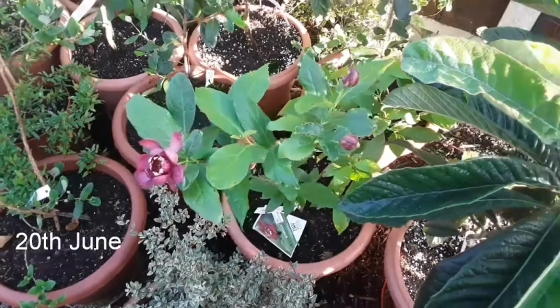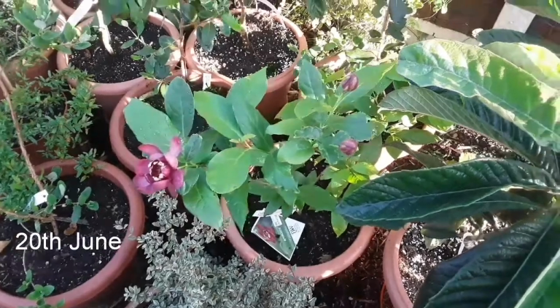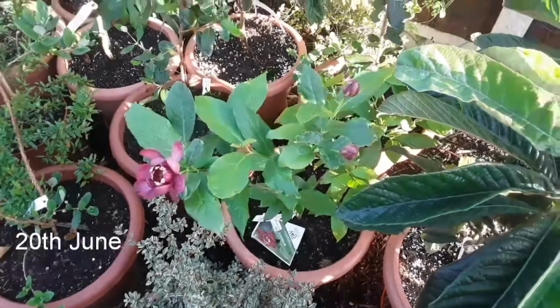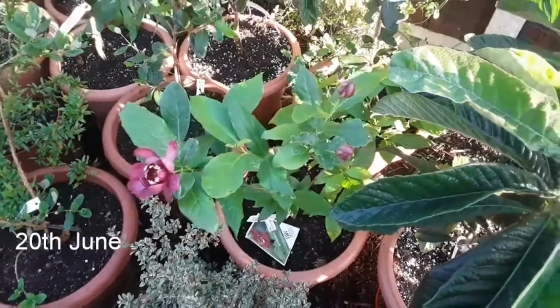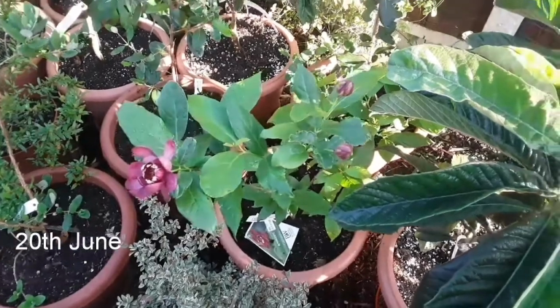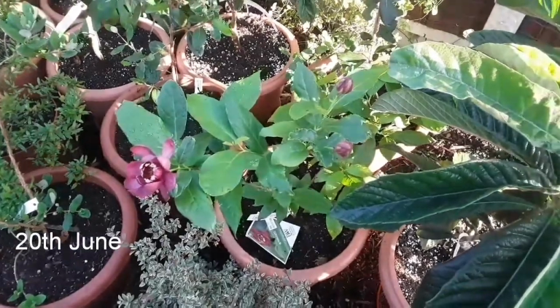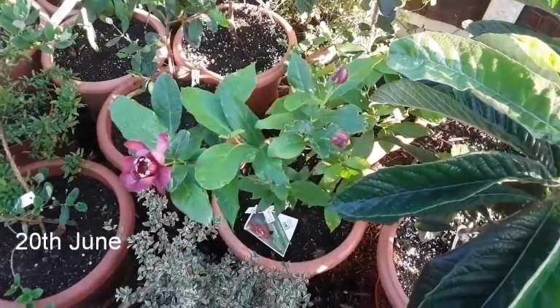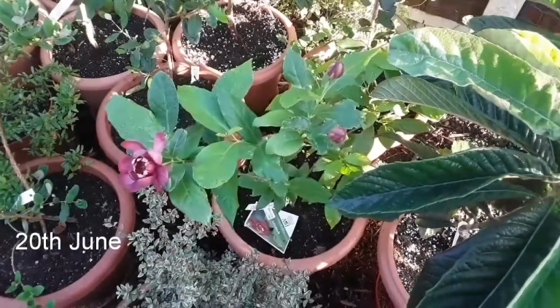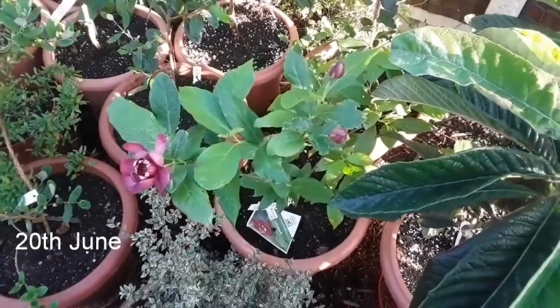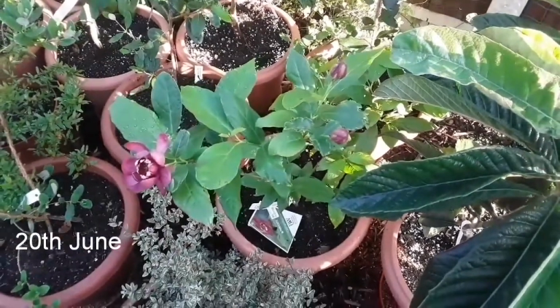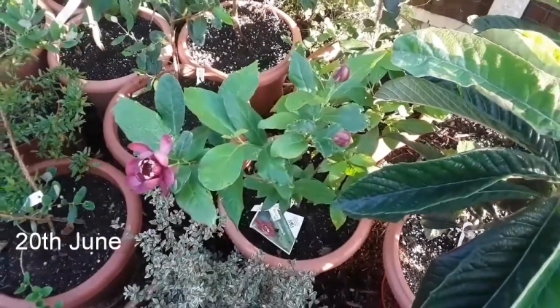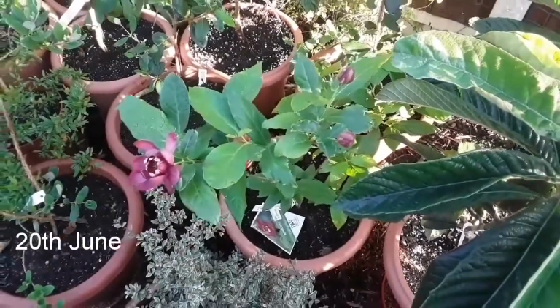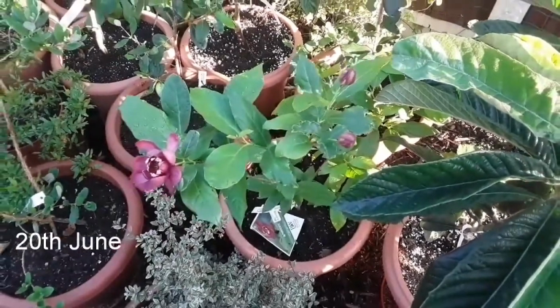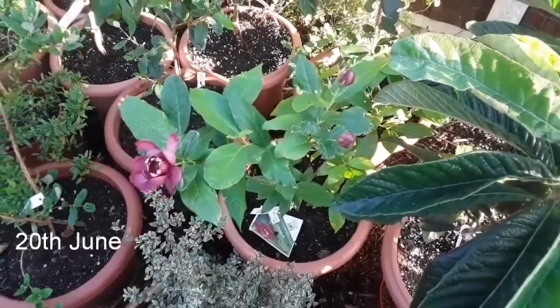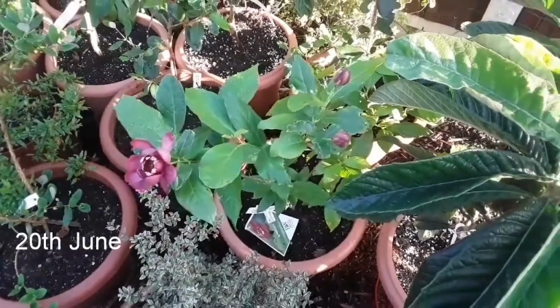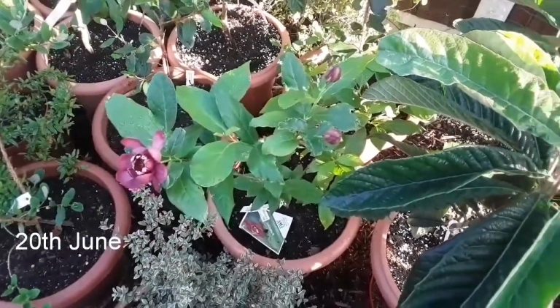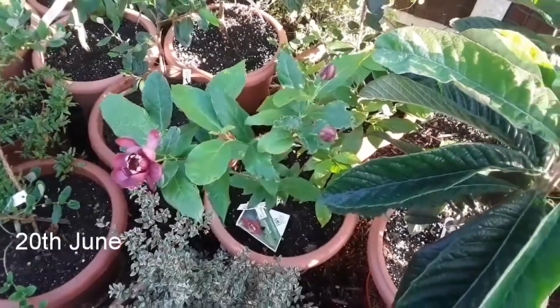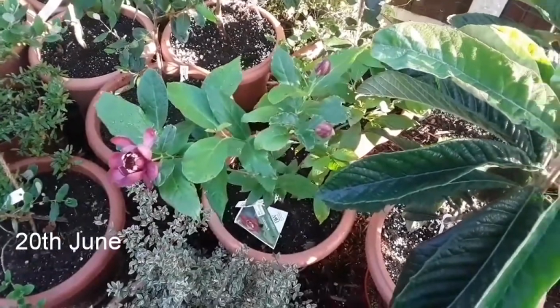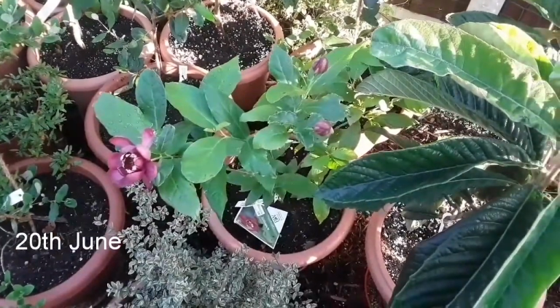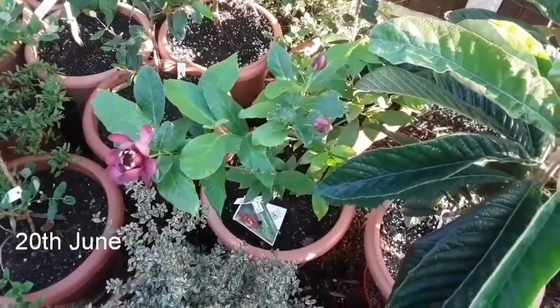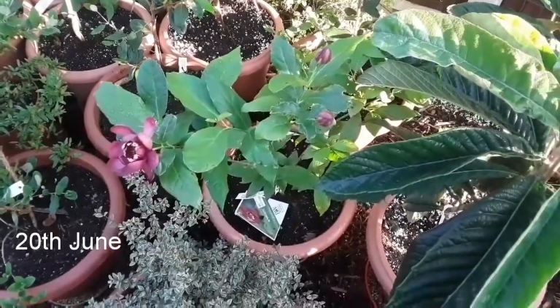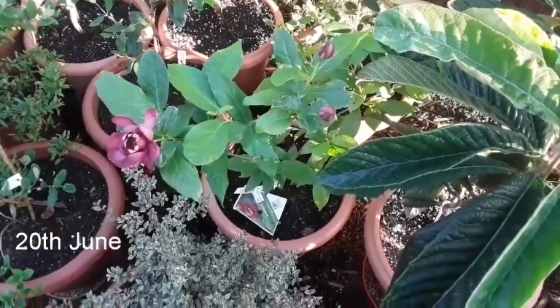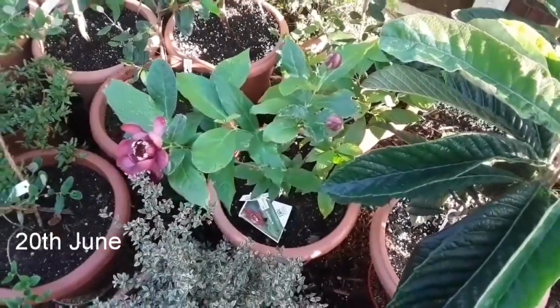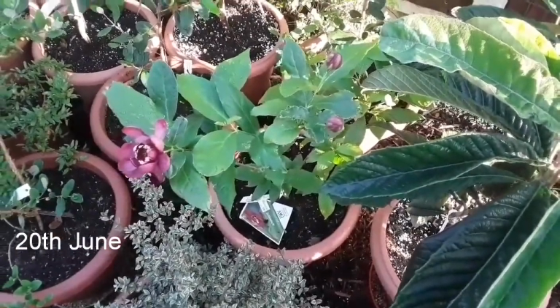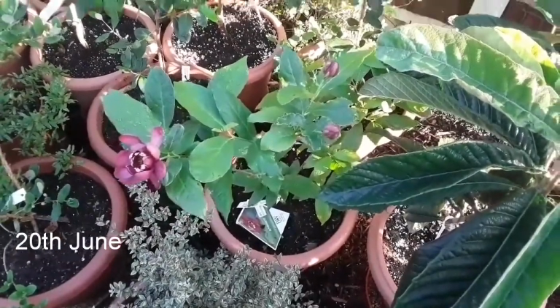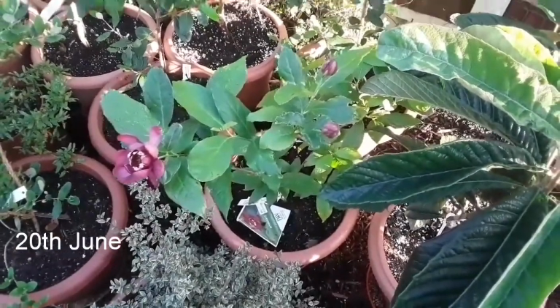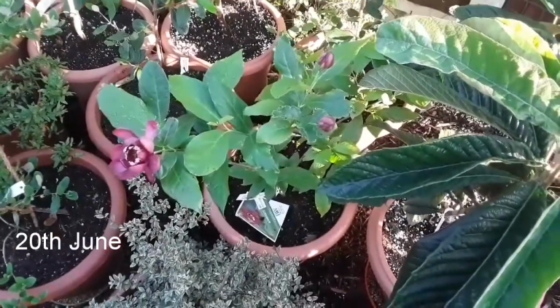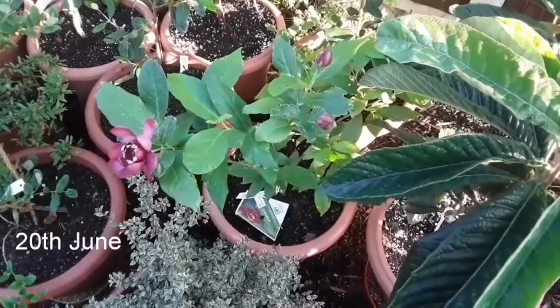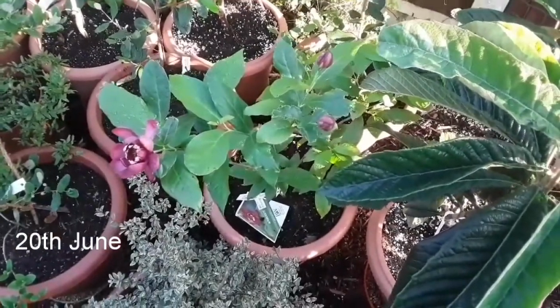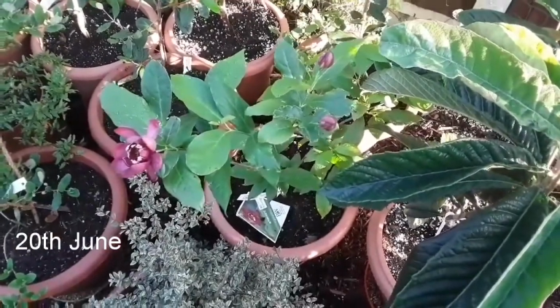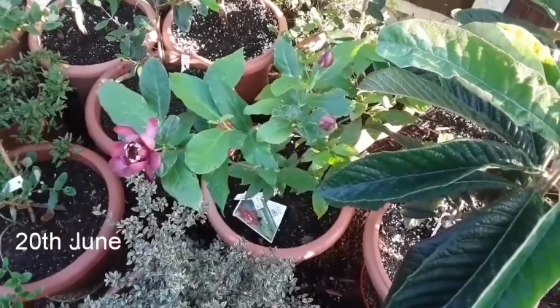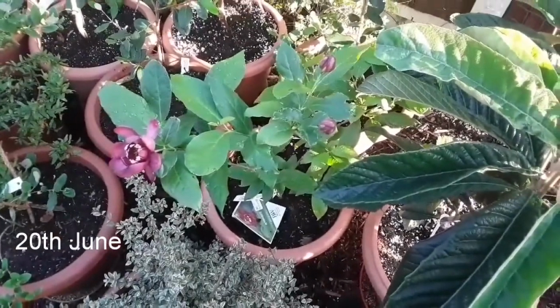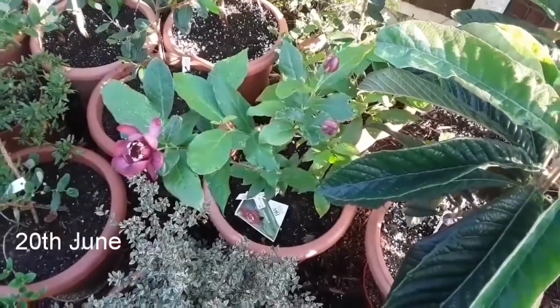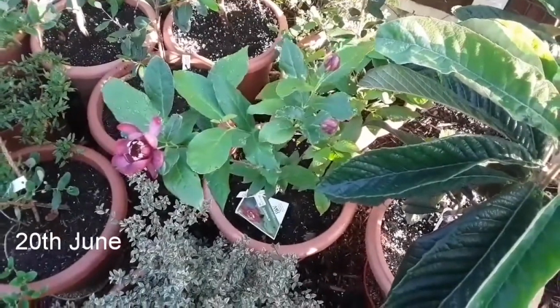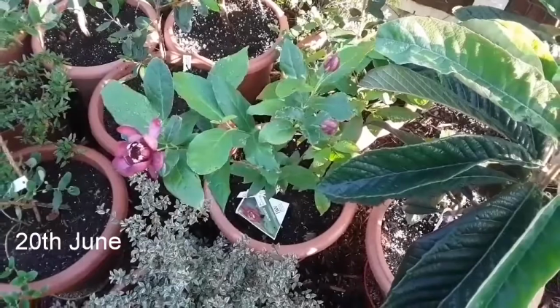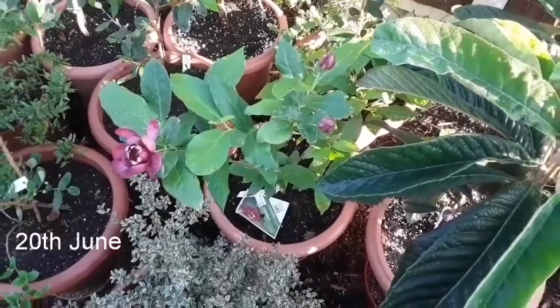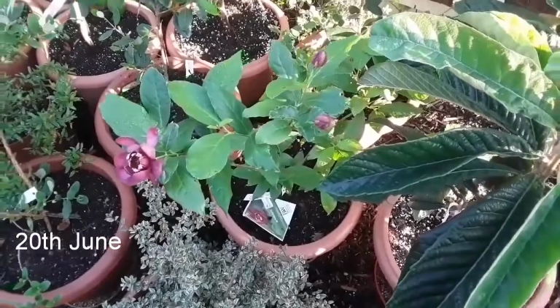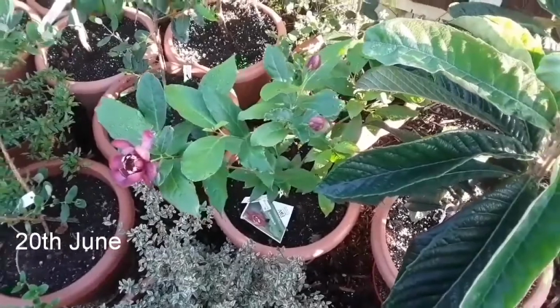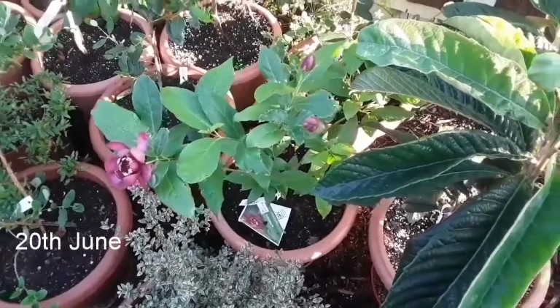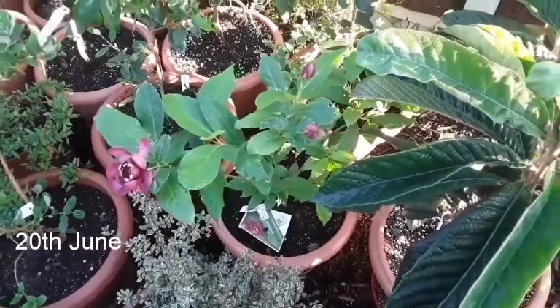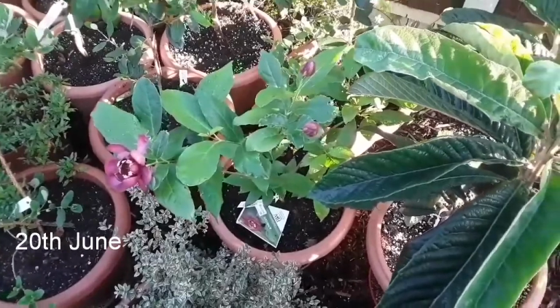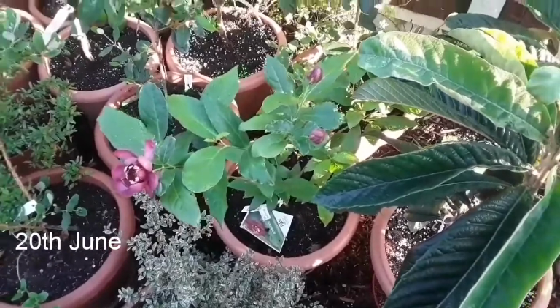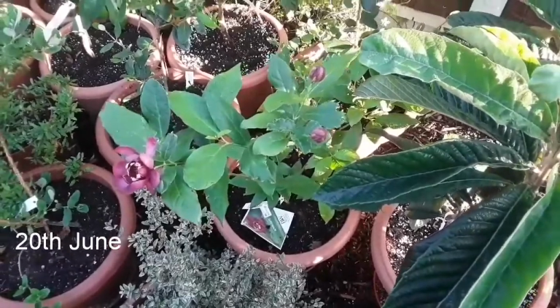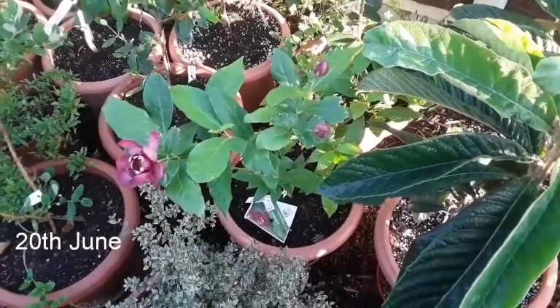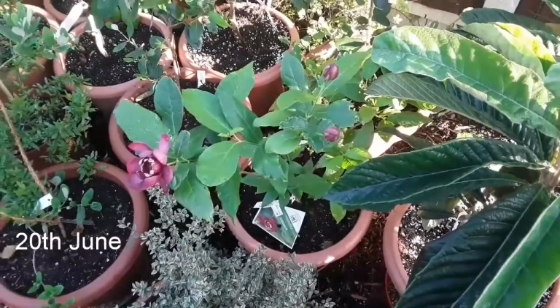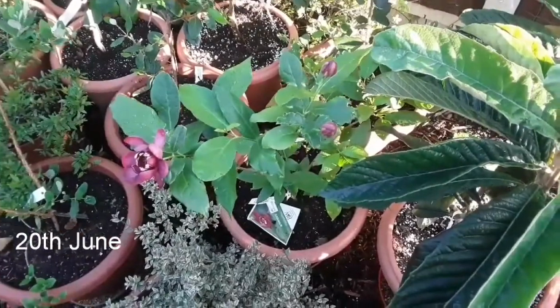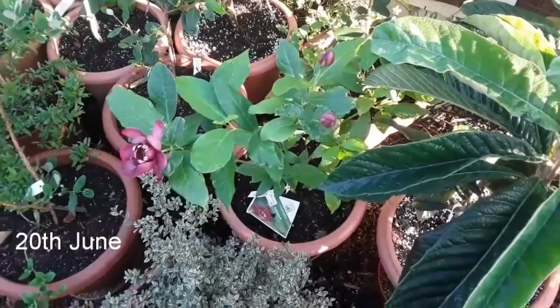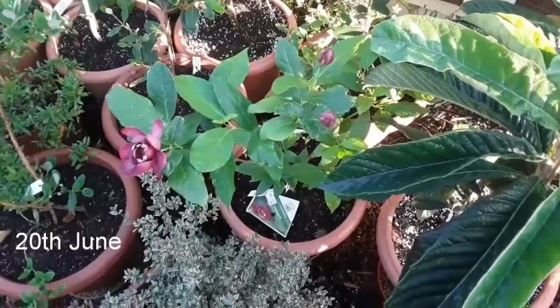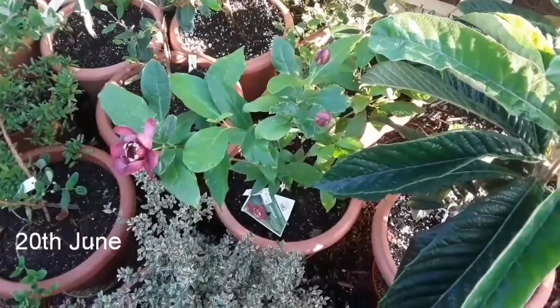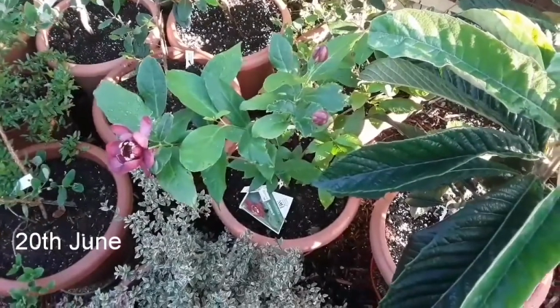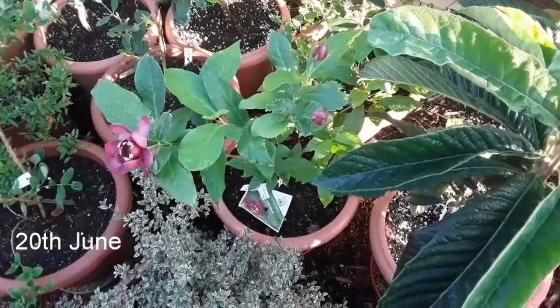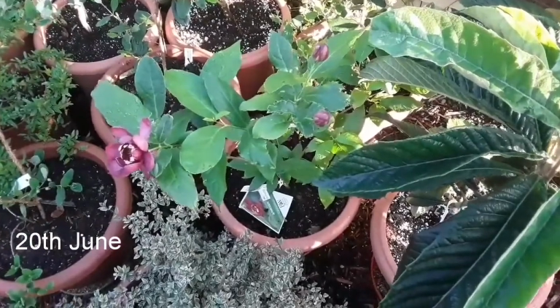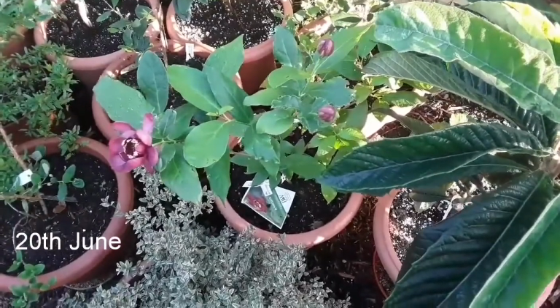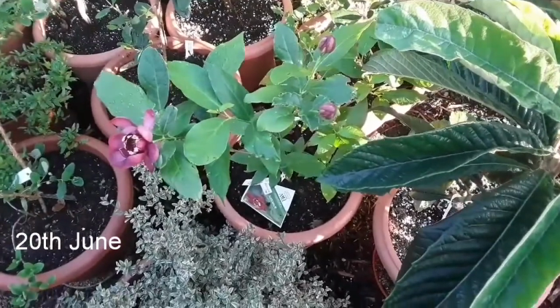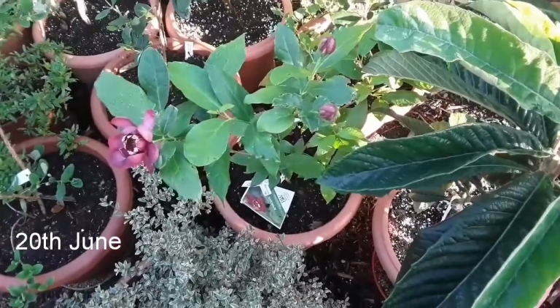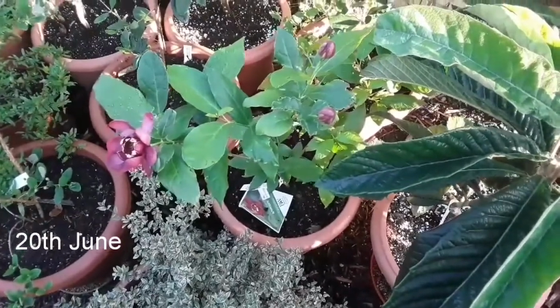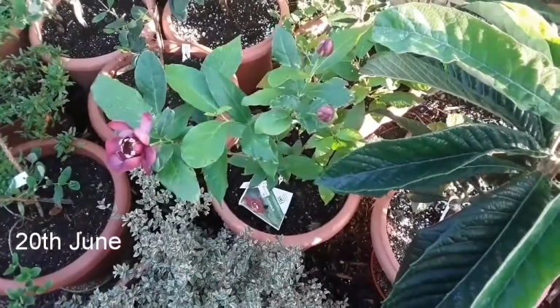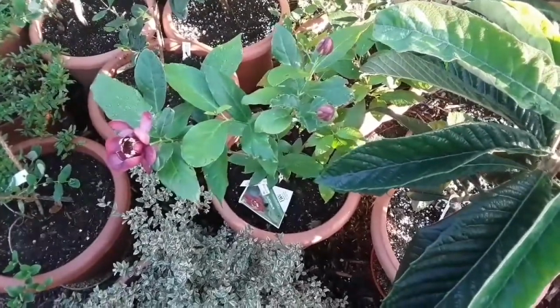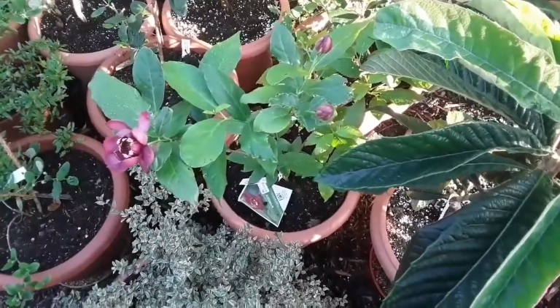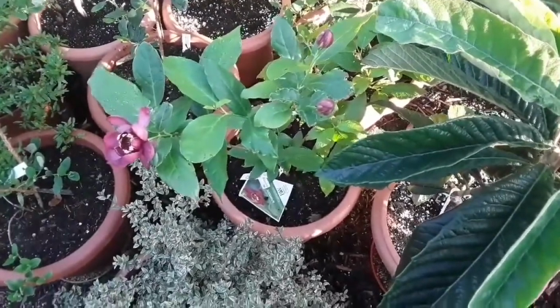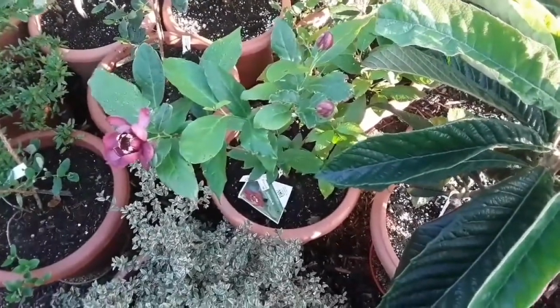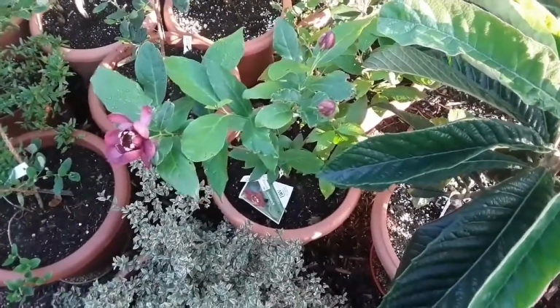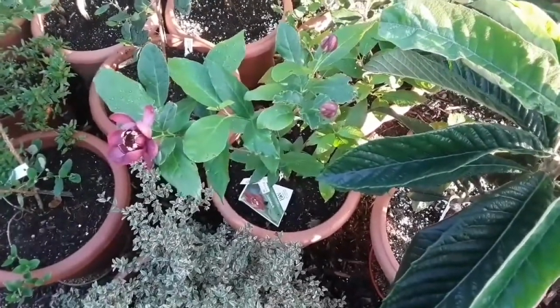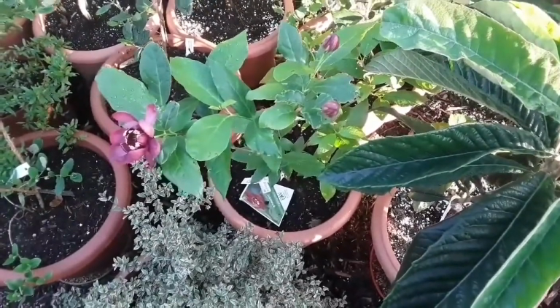Hello everybody, it's Brett here, Lionheart84, and I just thought I'd do a short video on my Calycanthus Aphrodite.